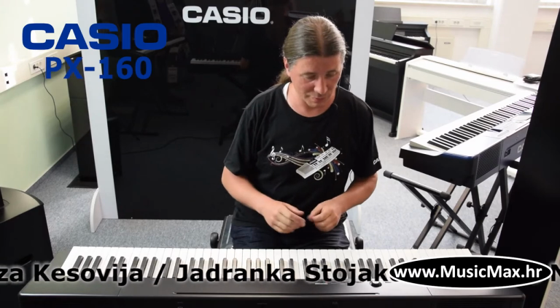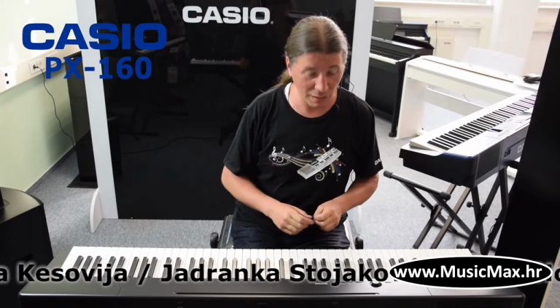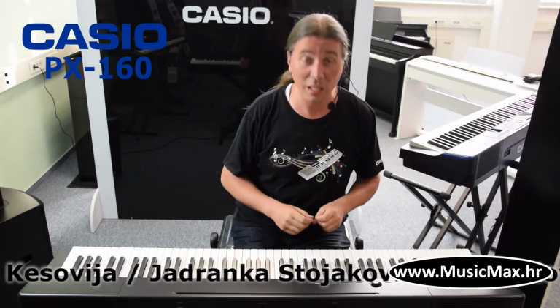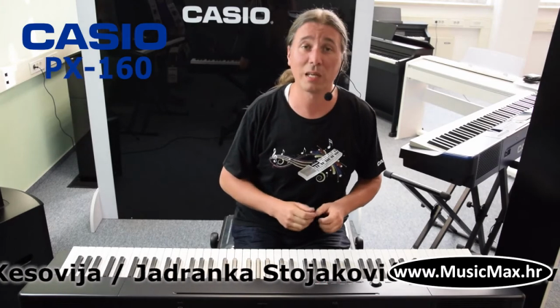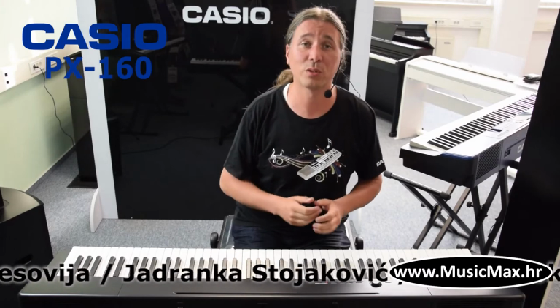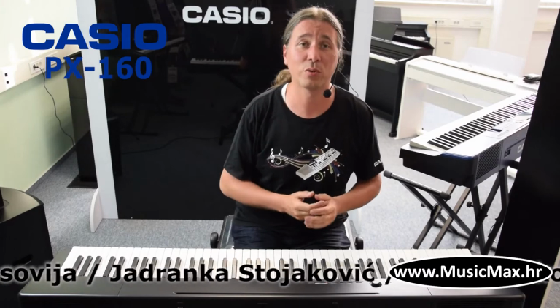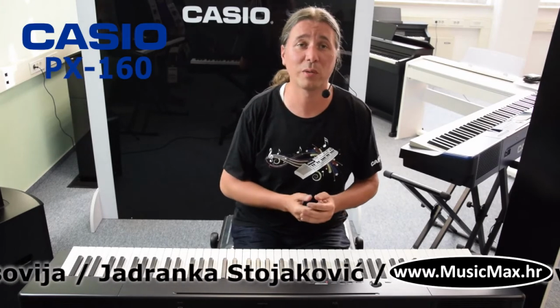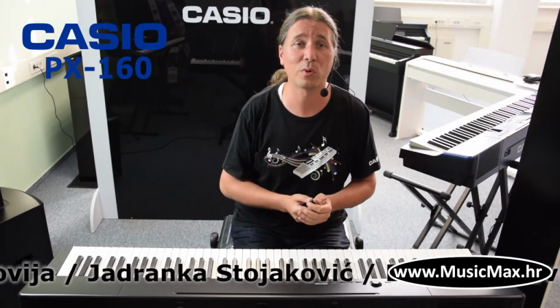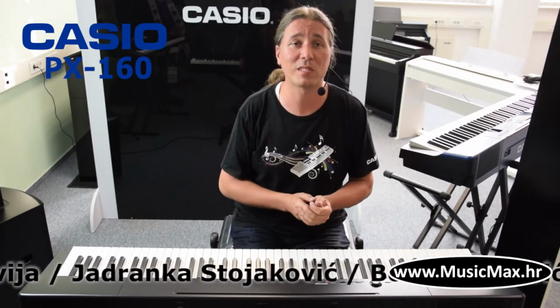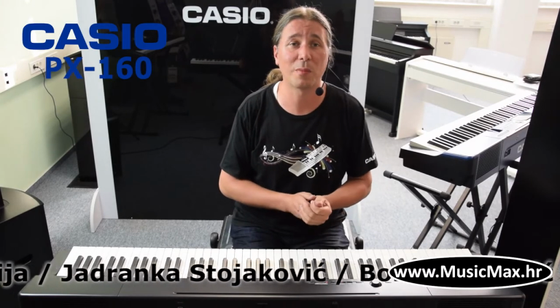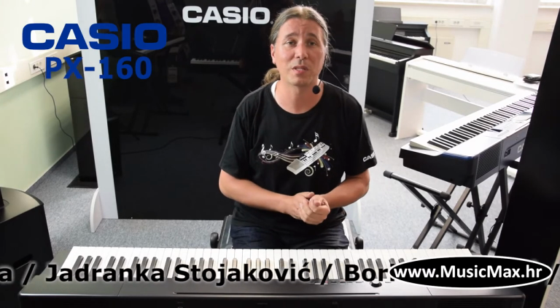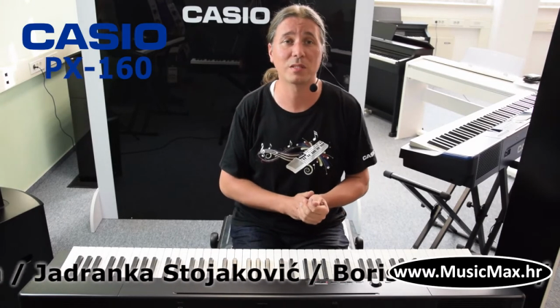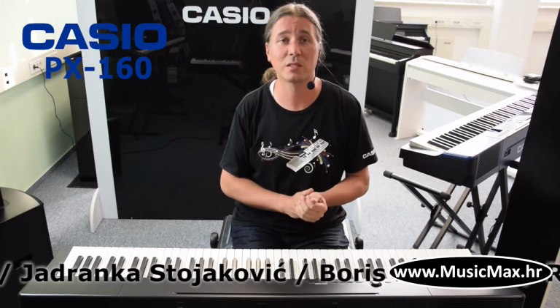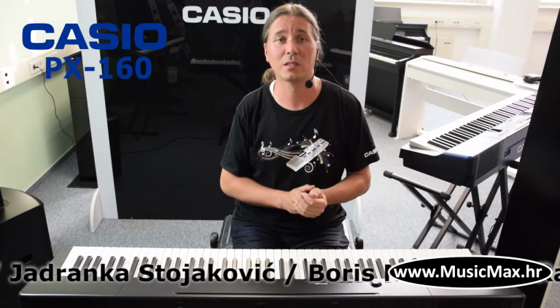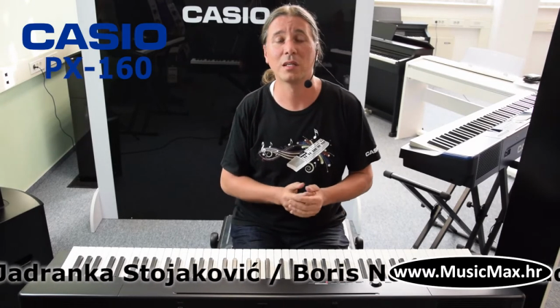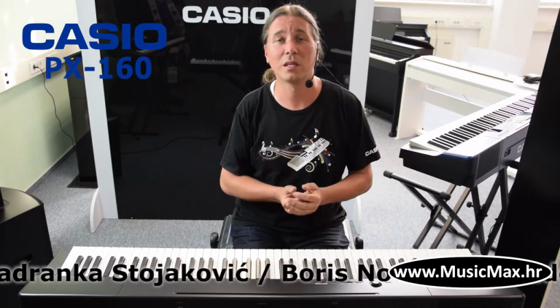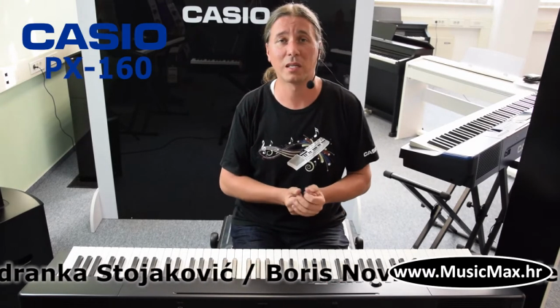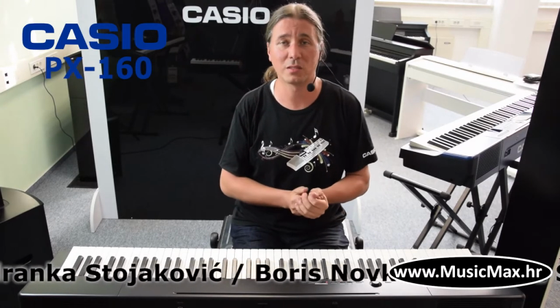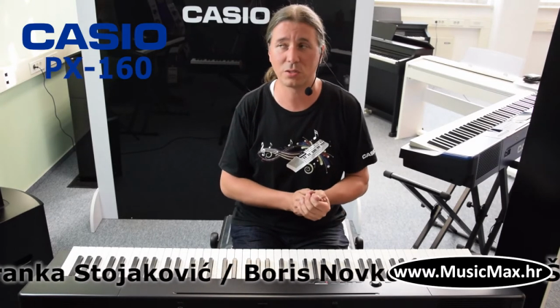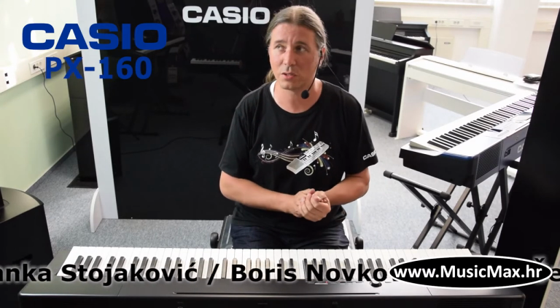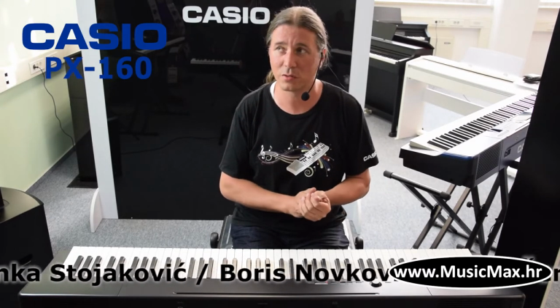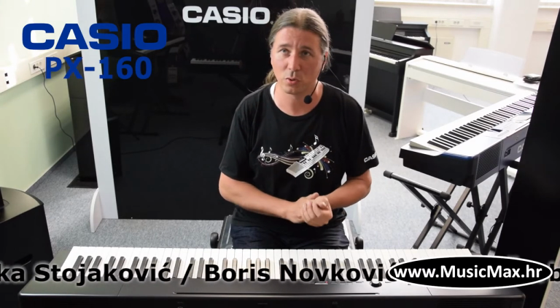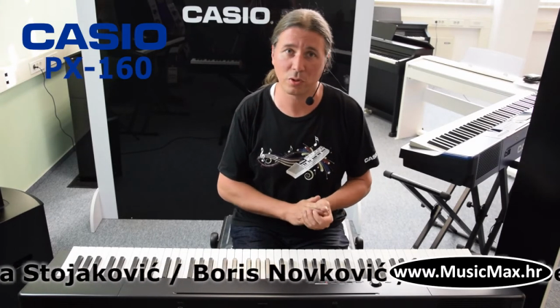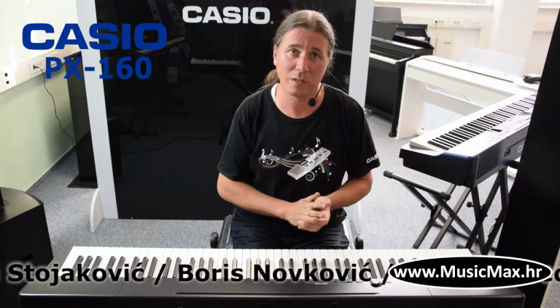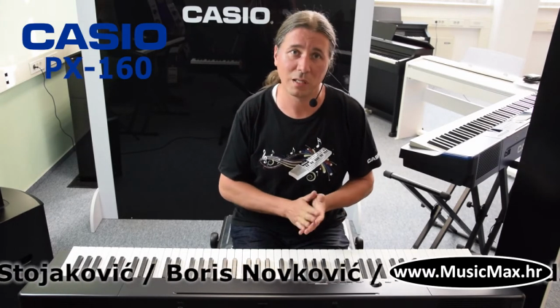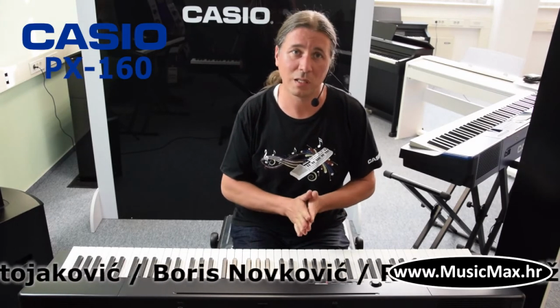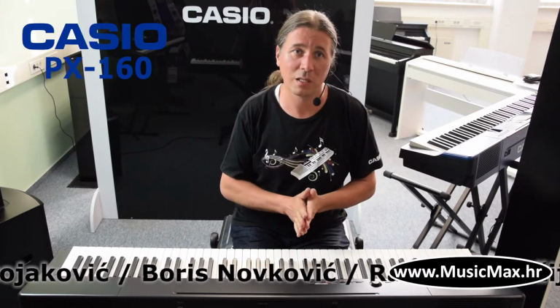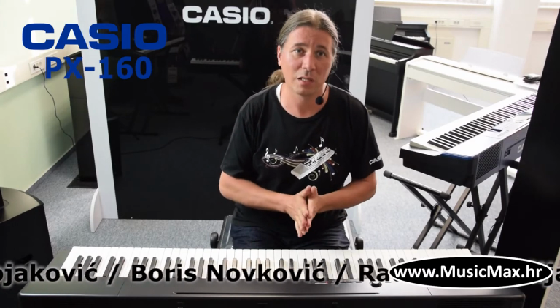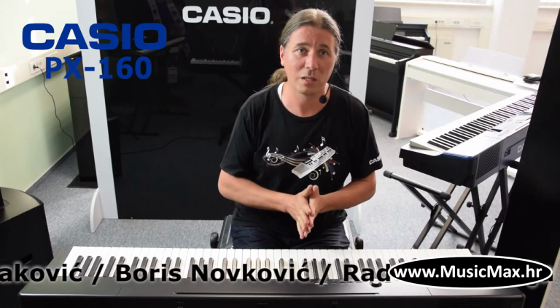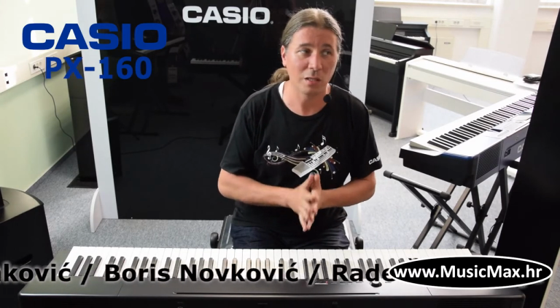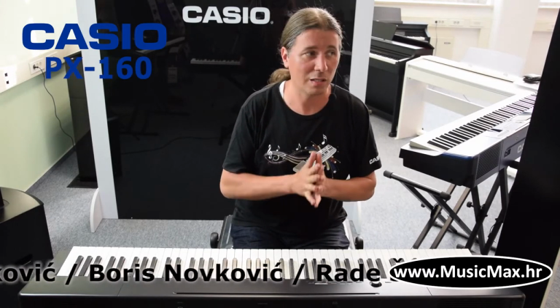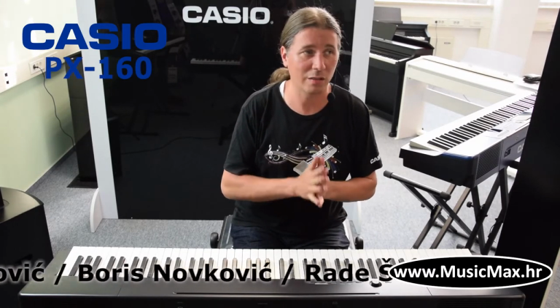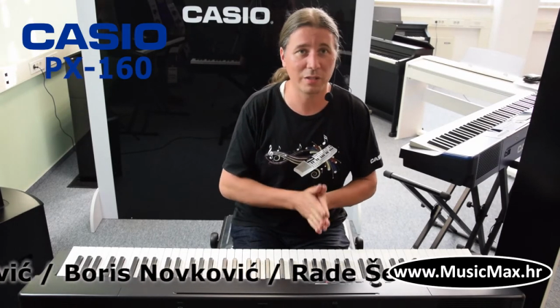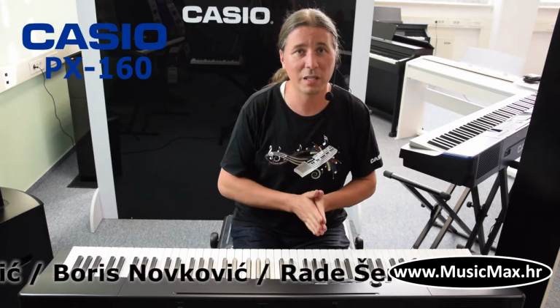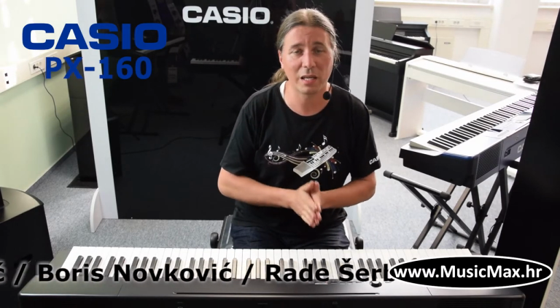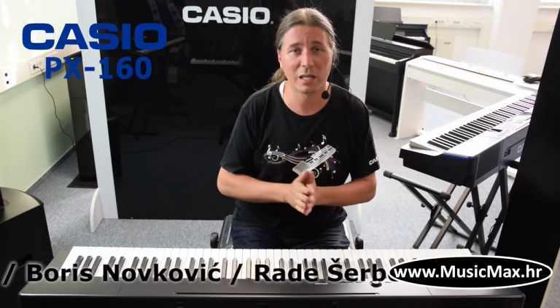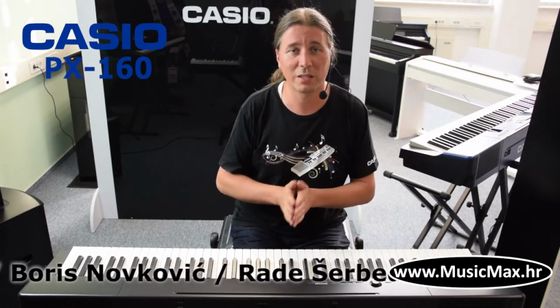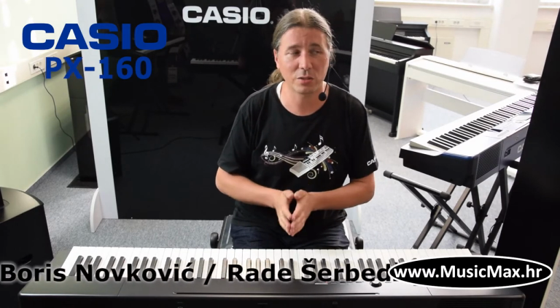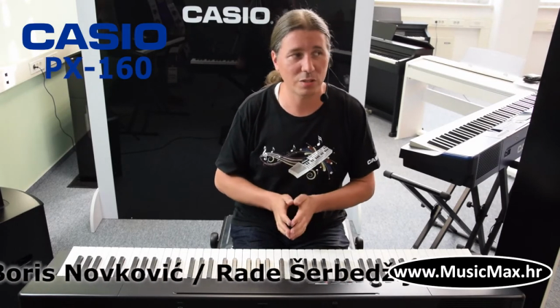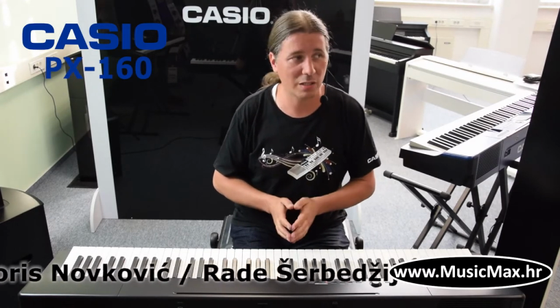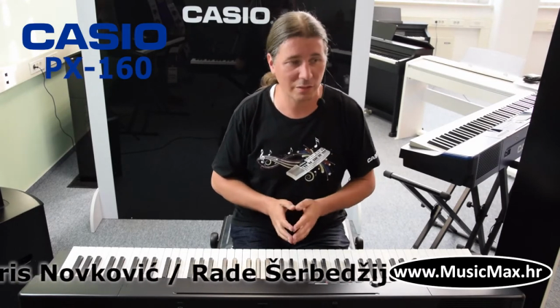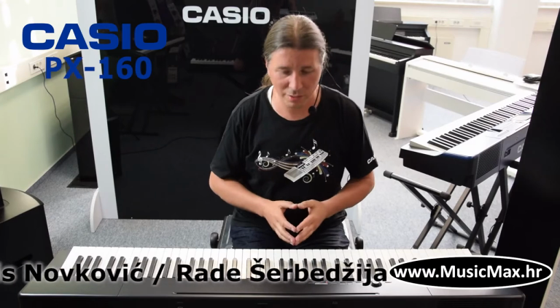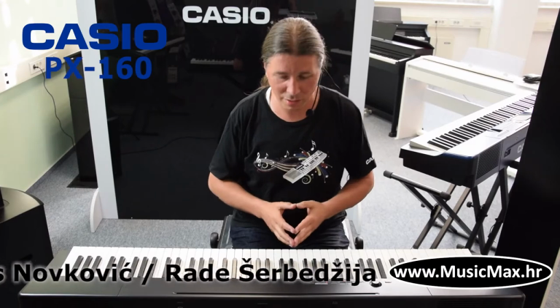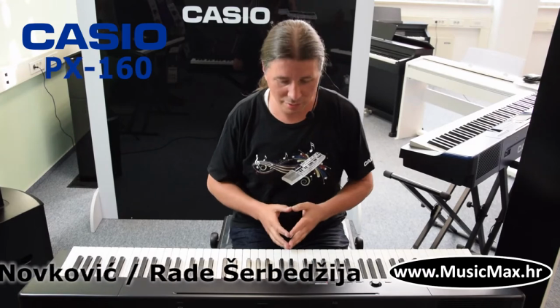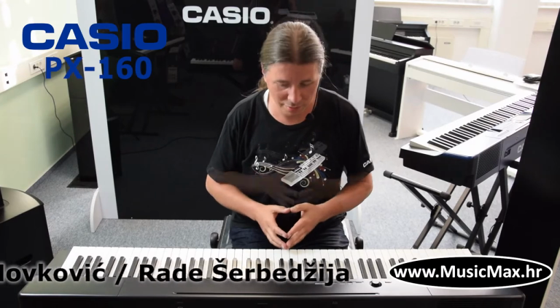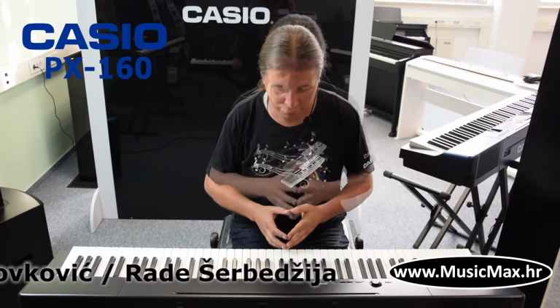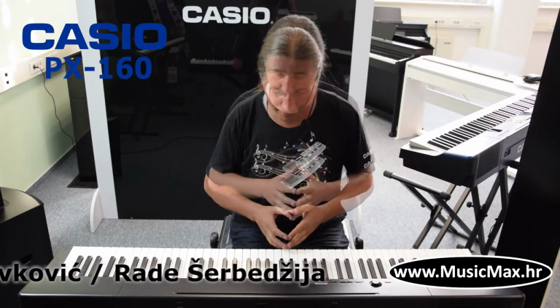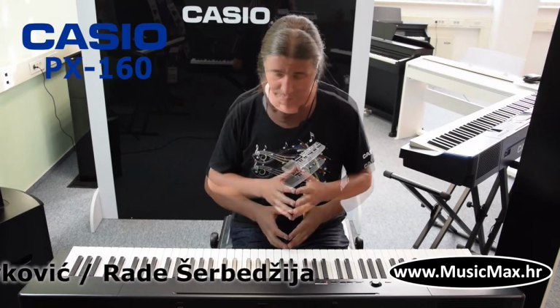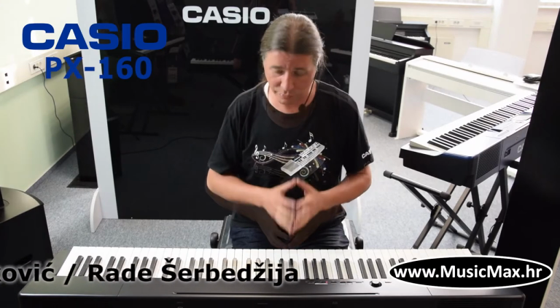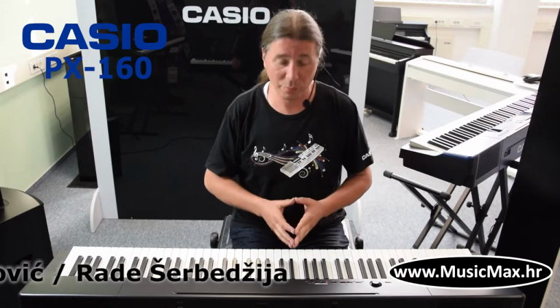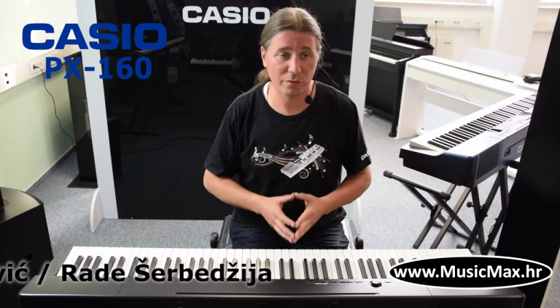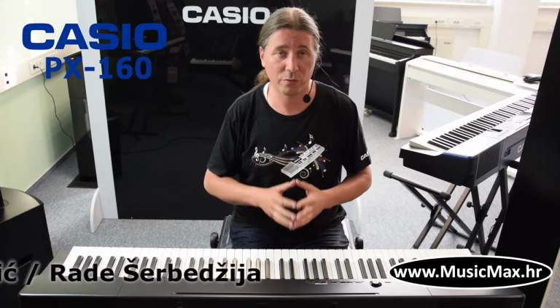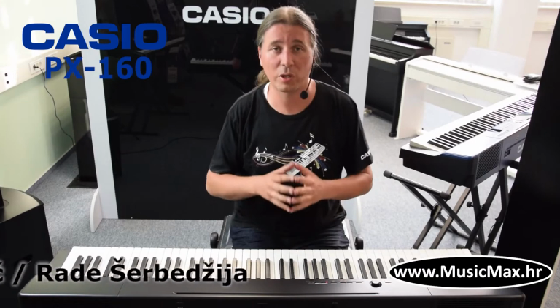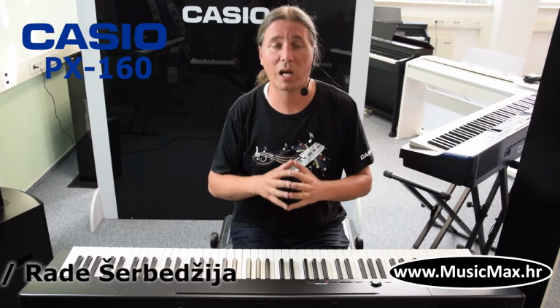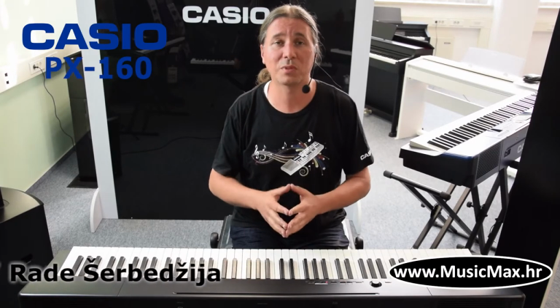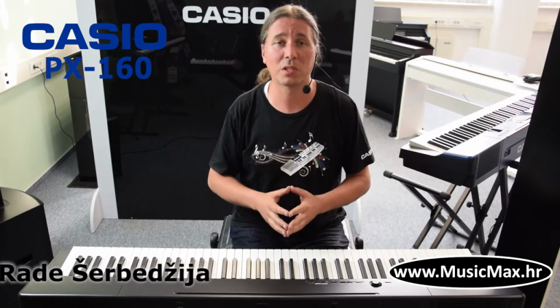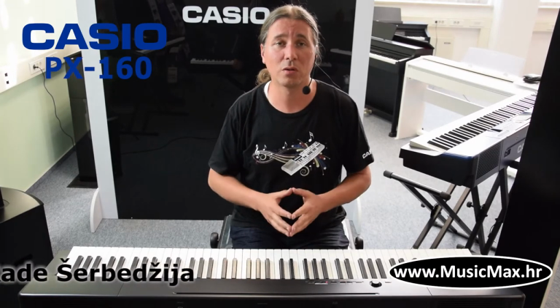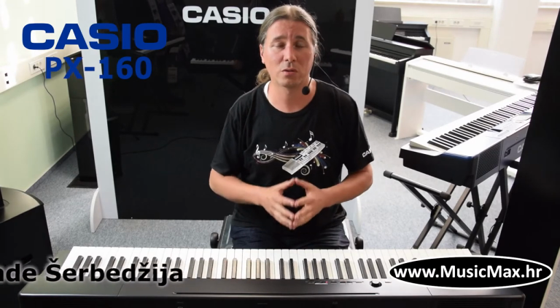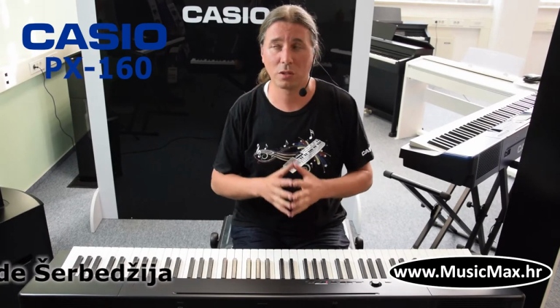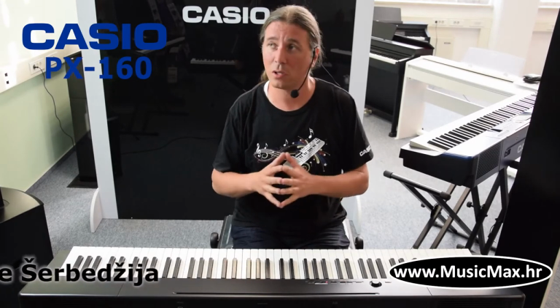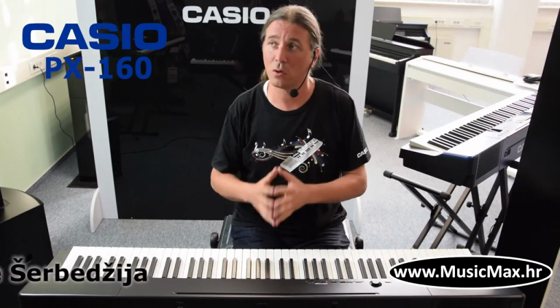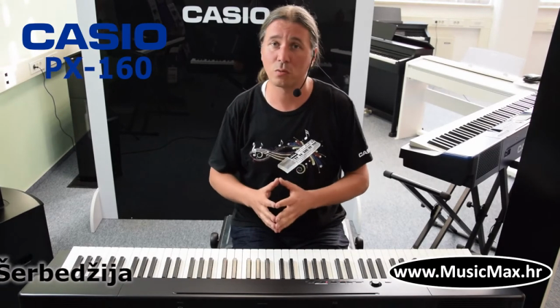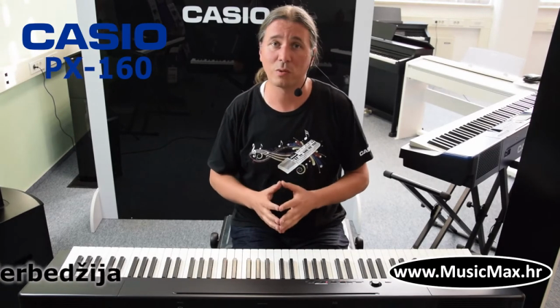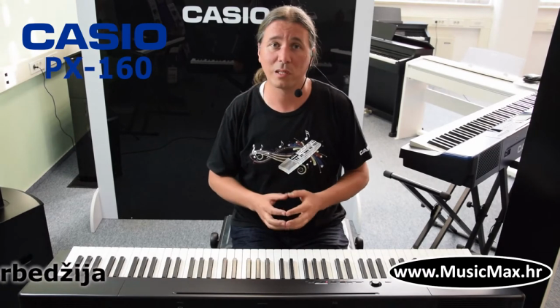The keyboard has 18 different sounds, which include electric piano, vibraphone, harpsichord, and organ.